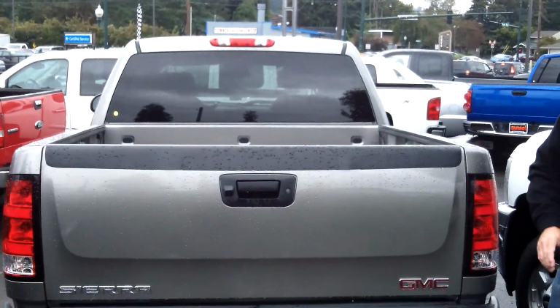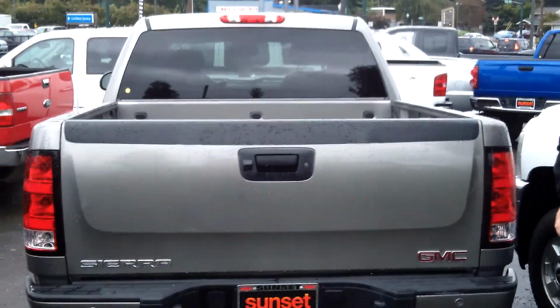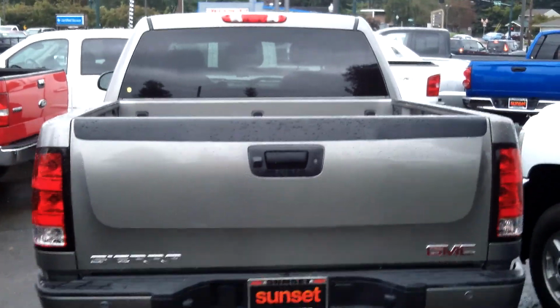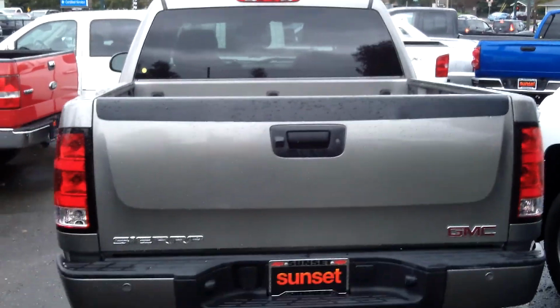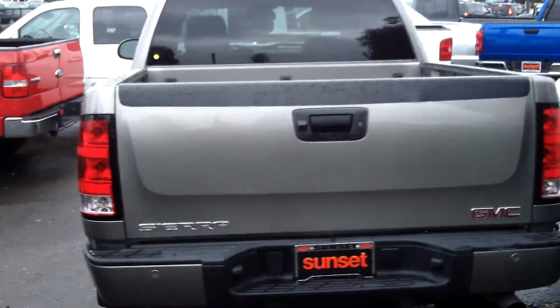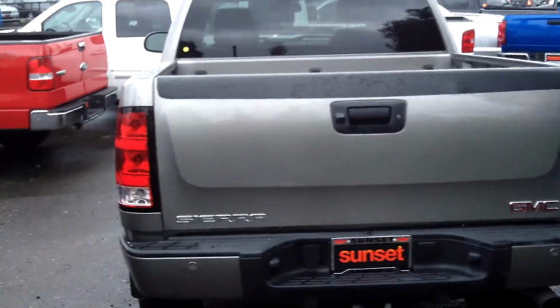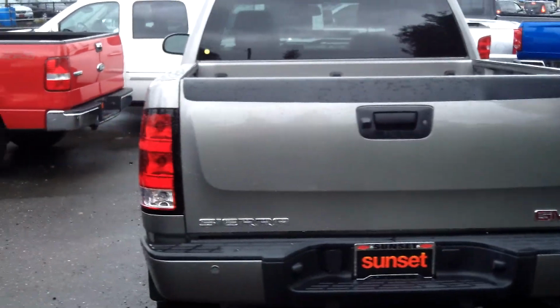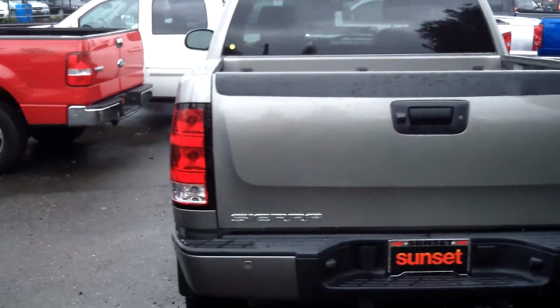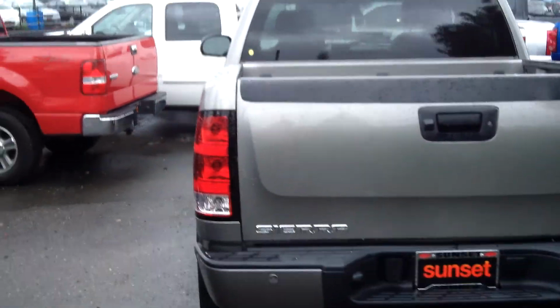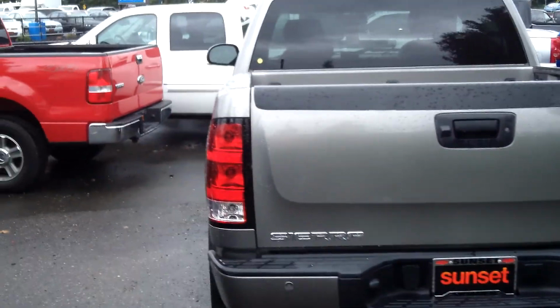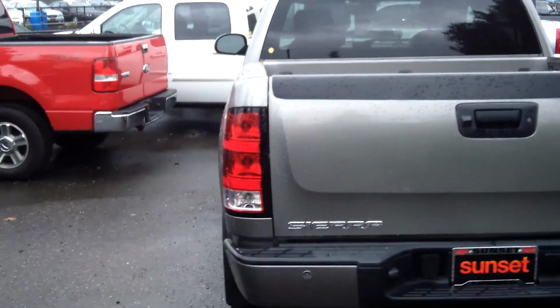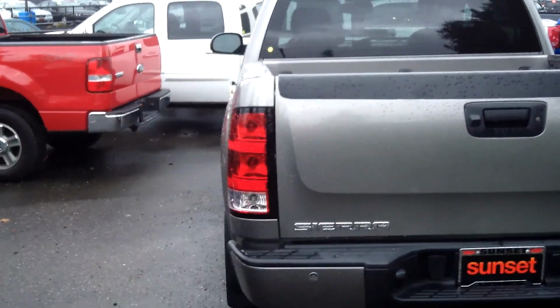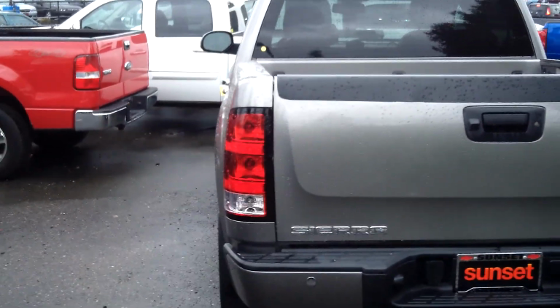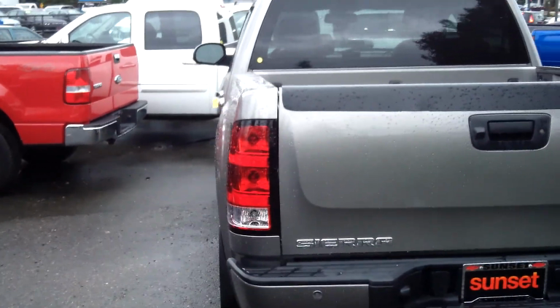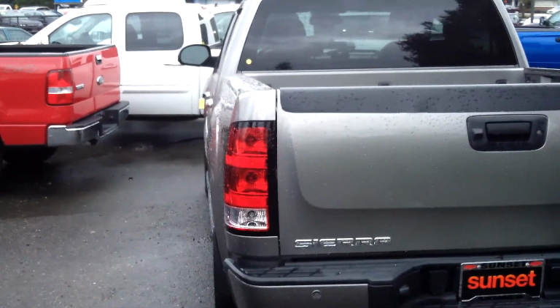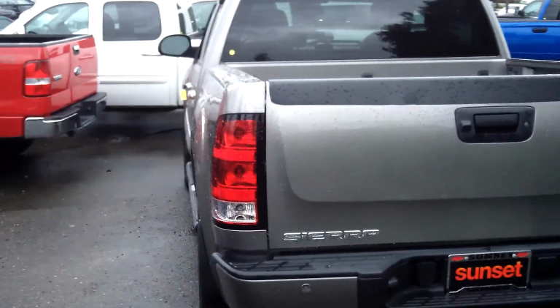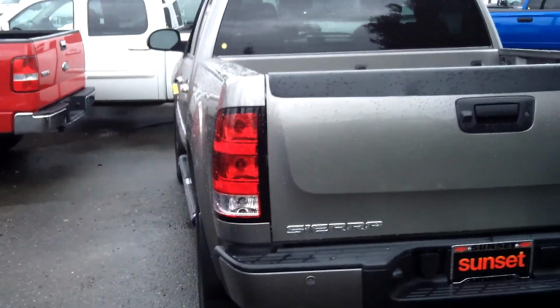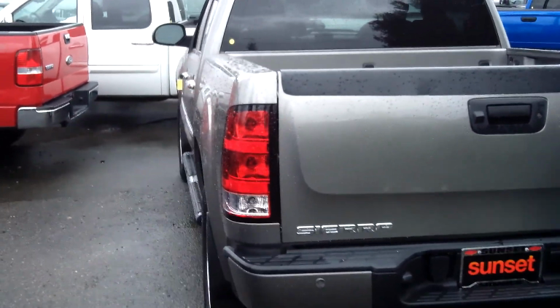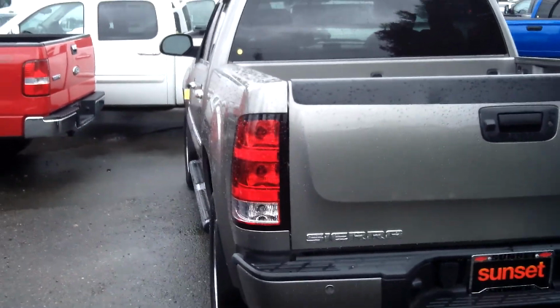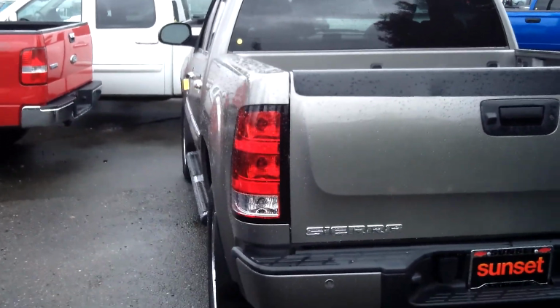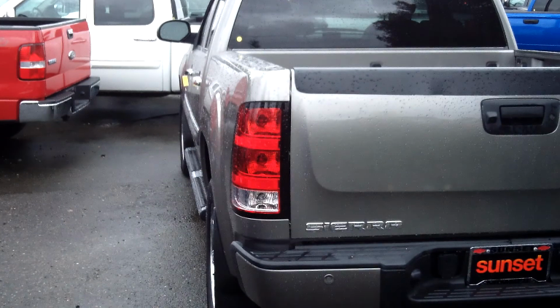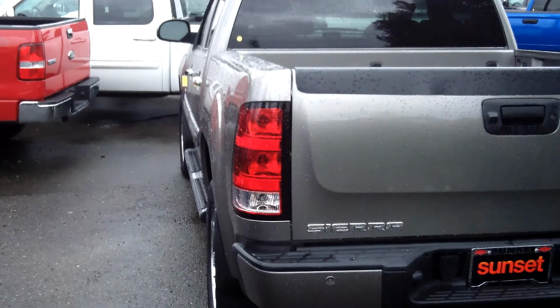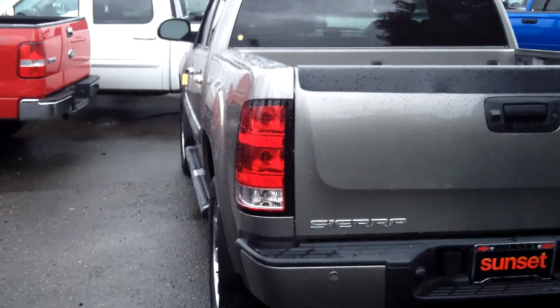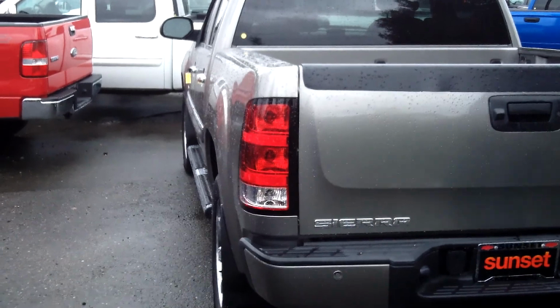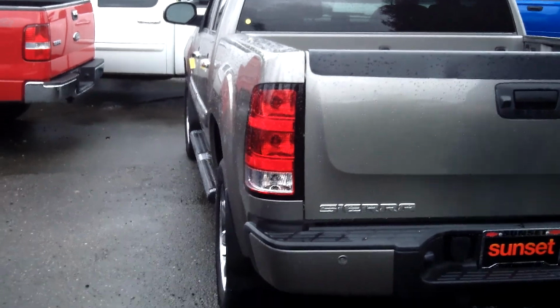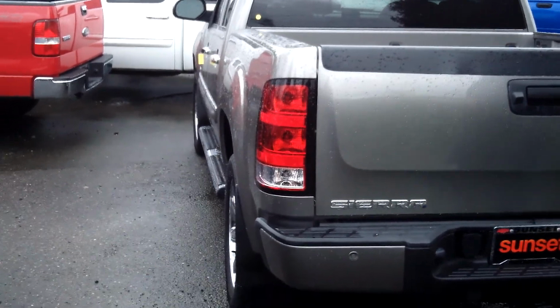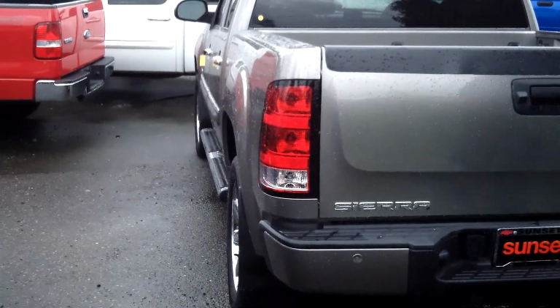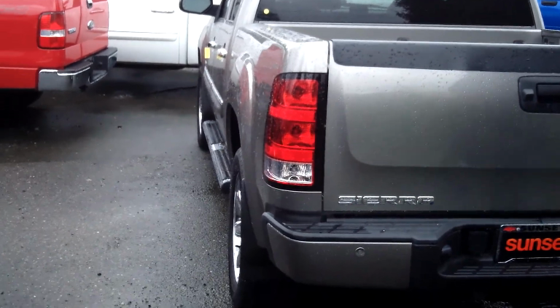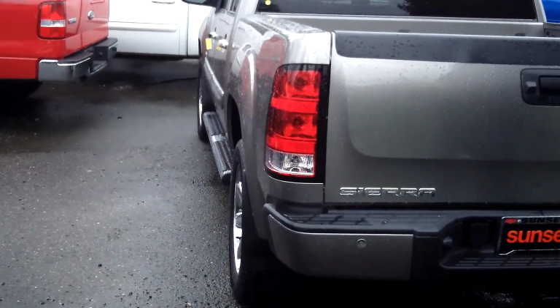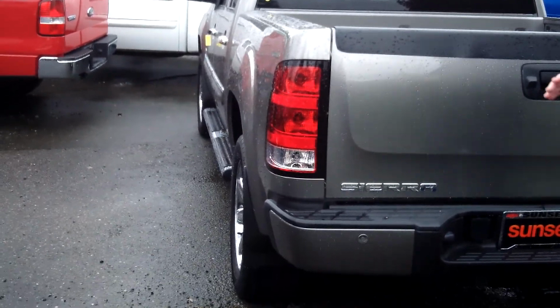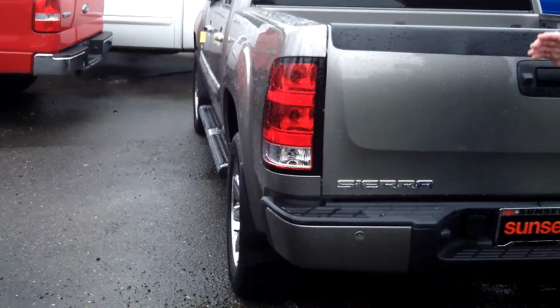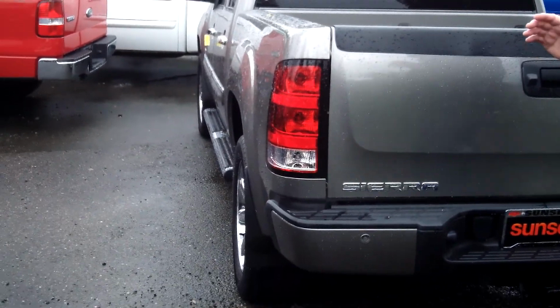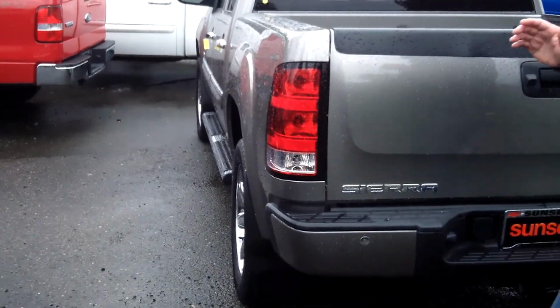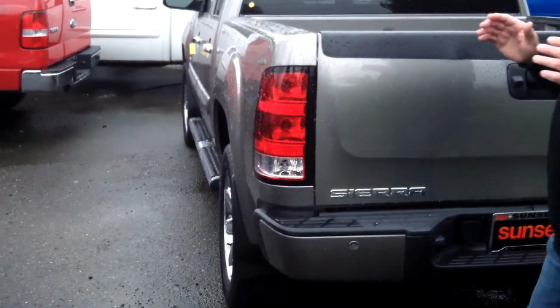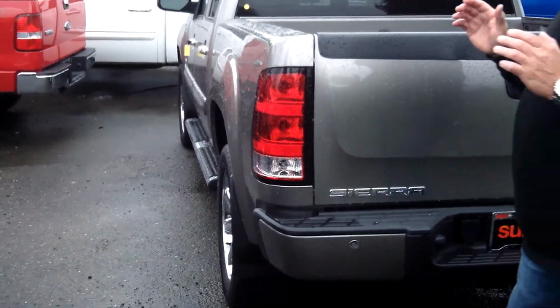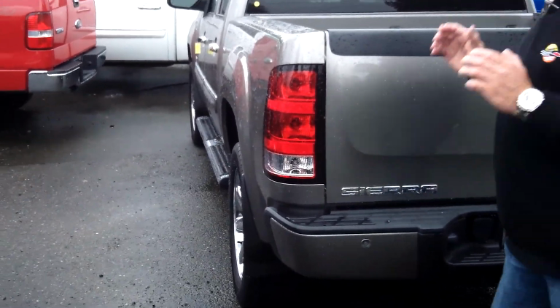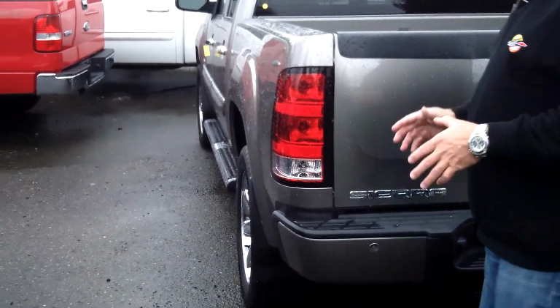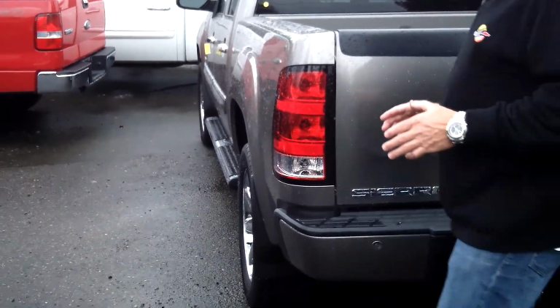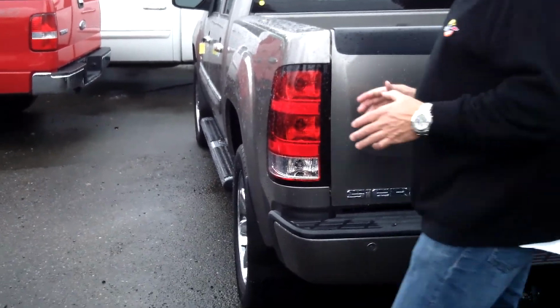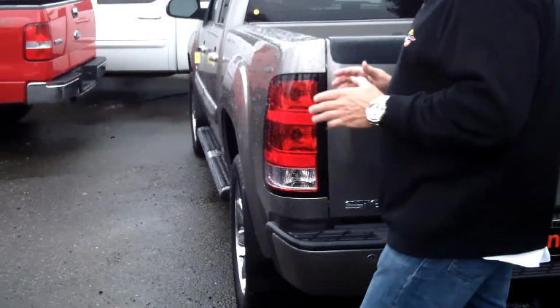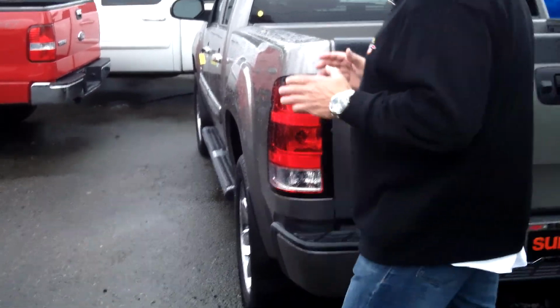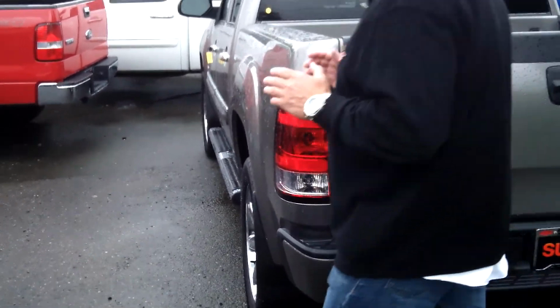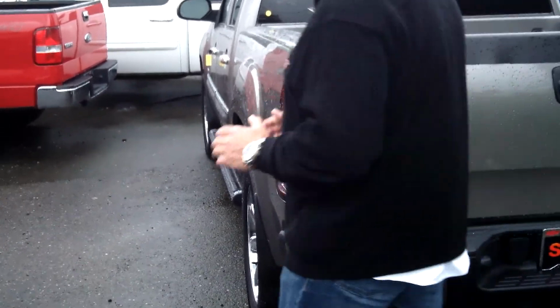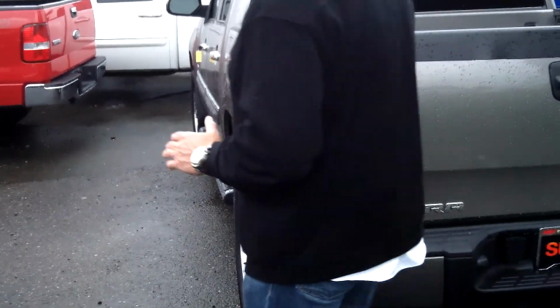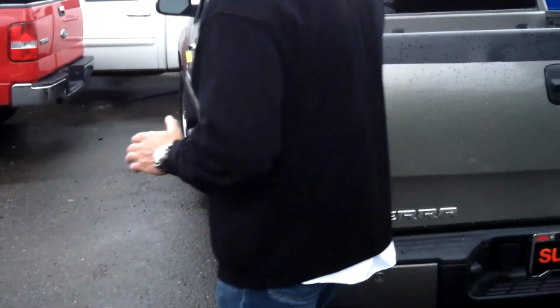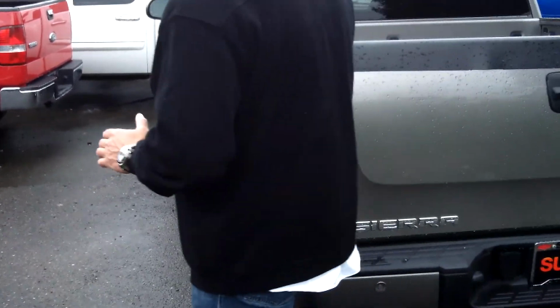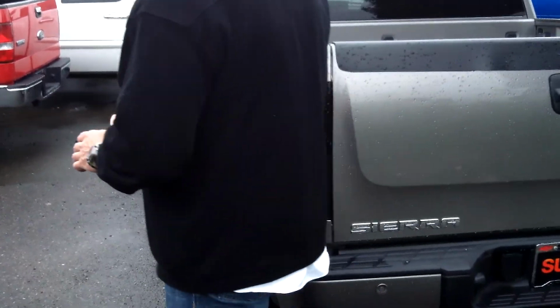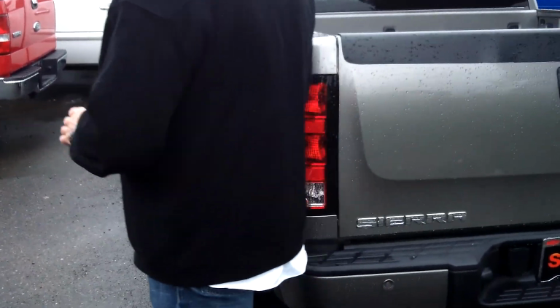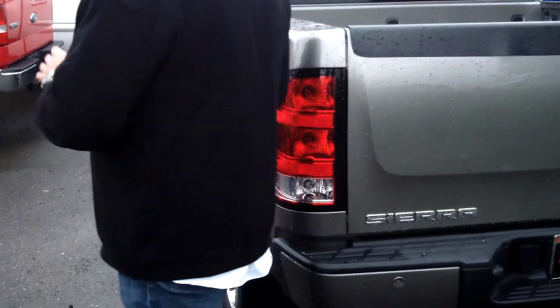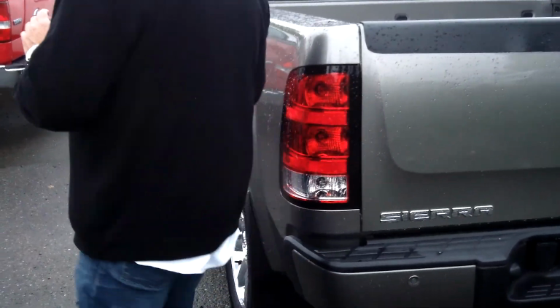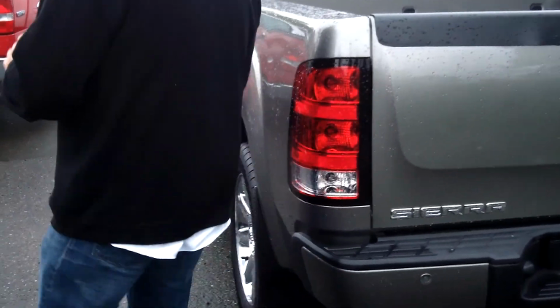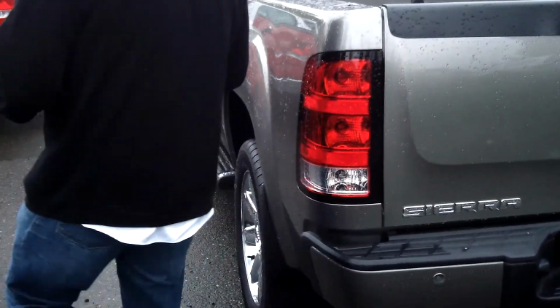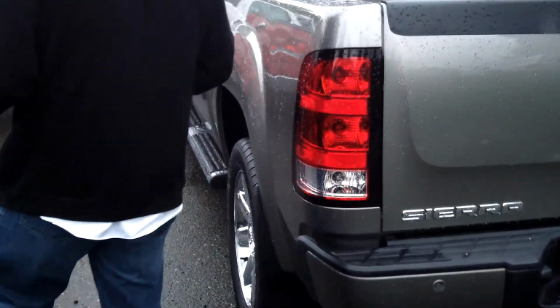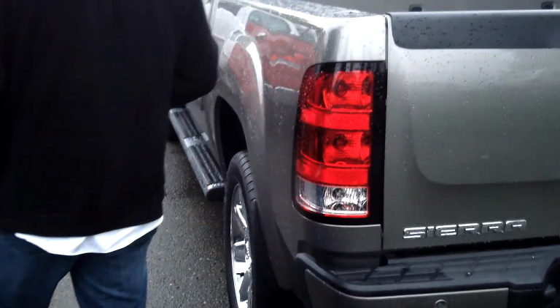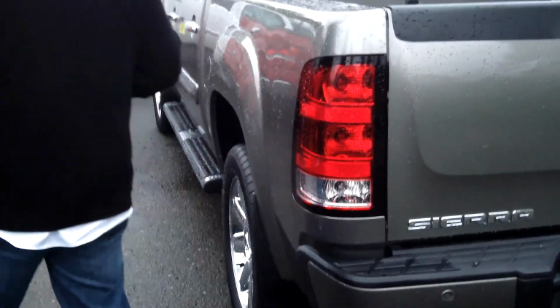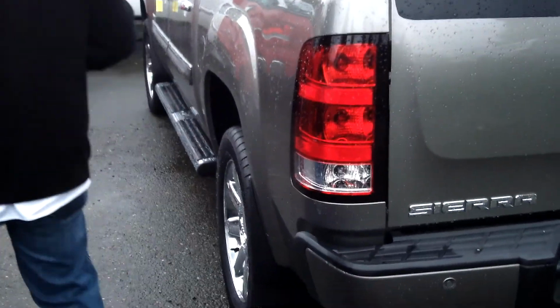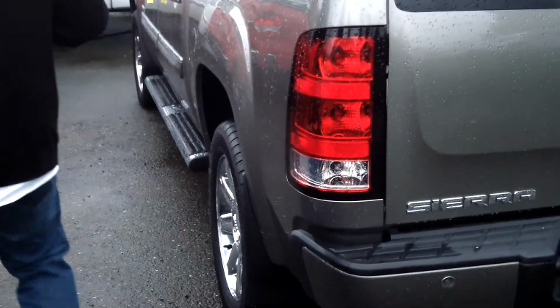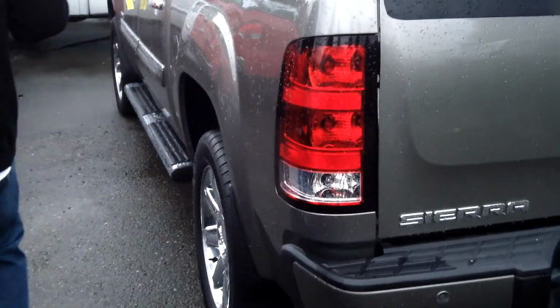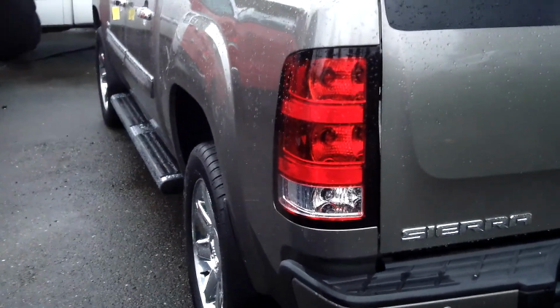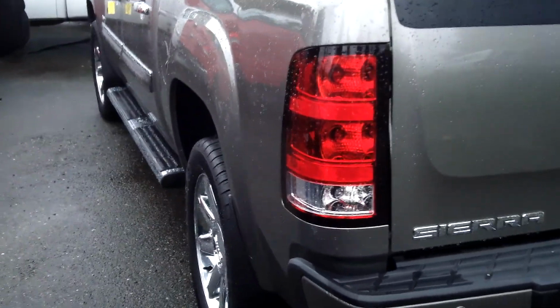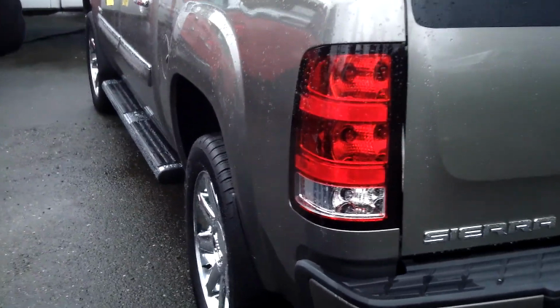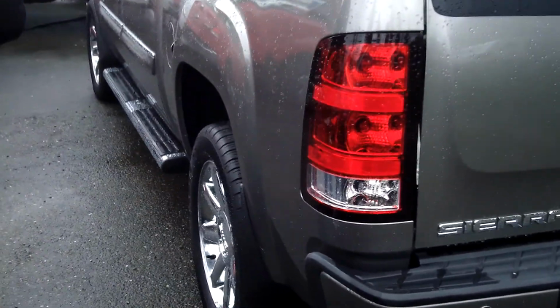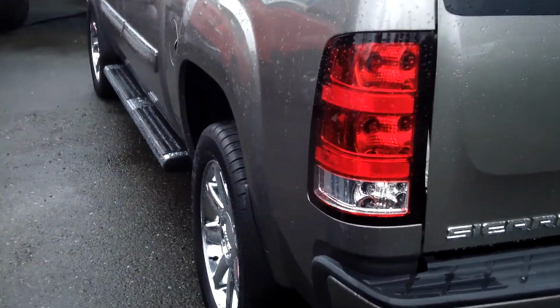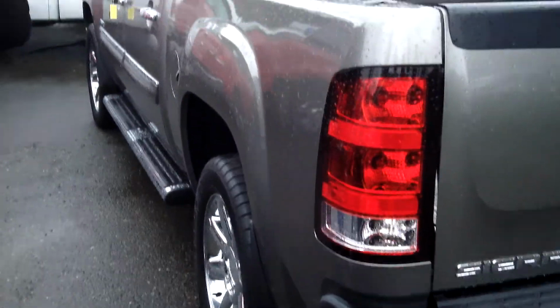All-wheel drive, tow package, backup camera. This truck is absolutely loaded and flawless.